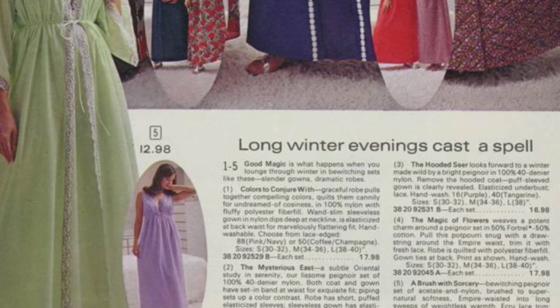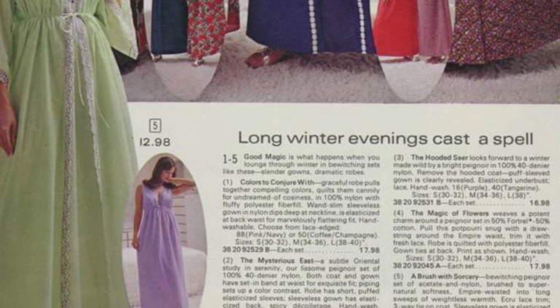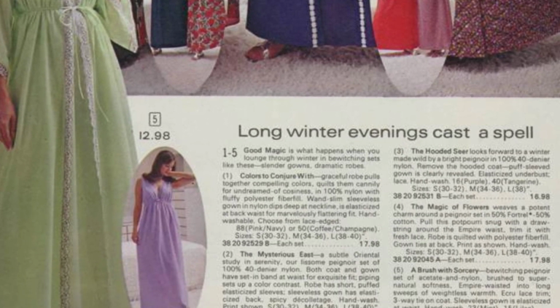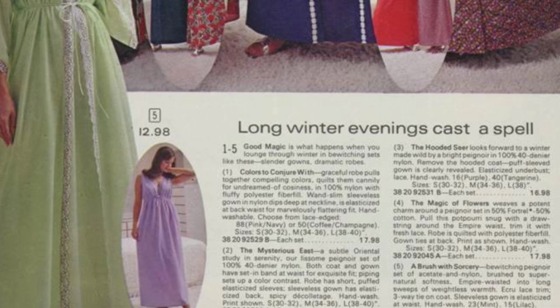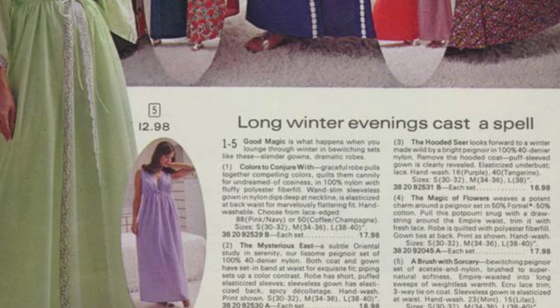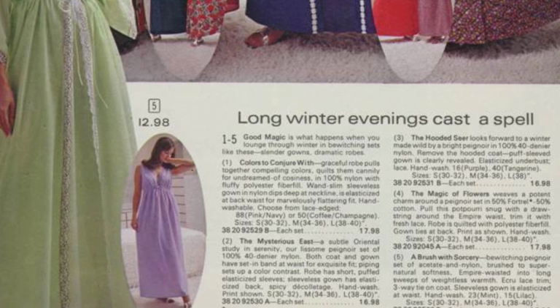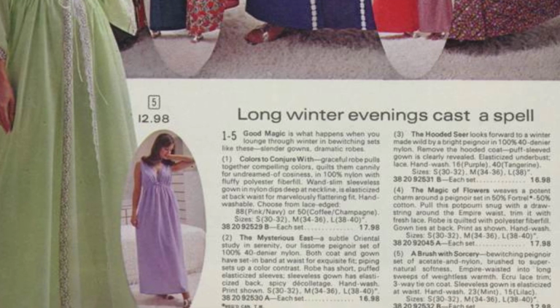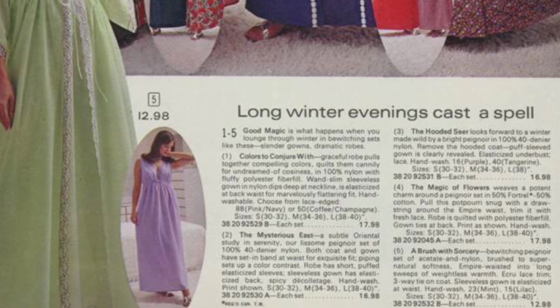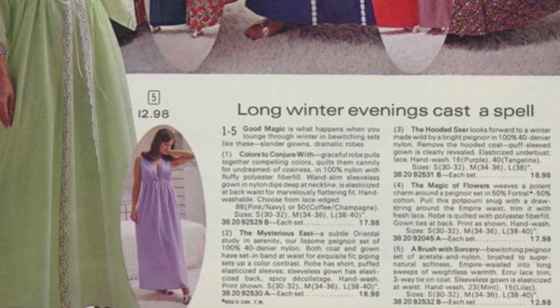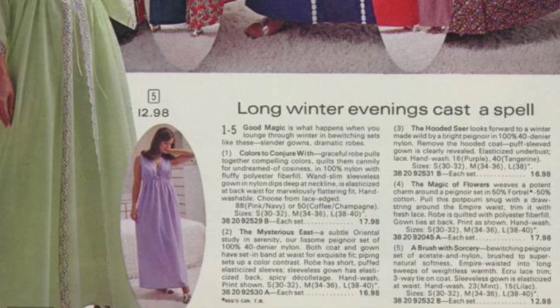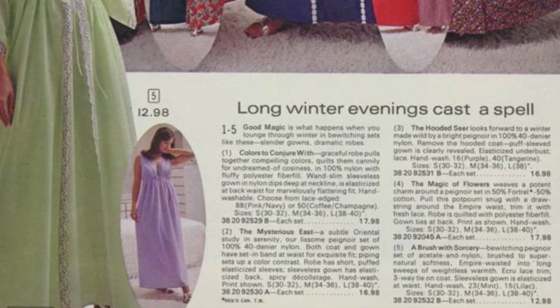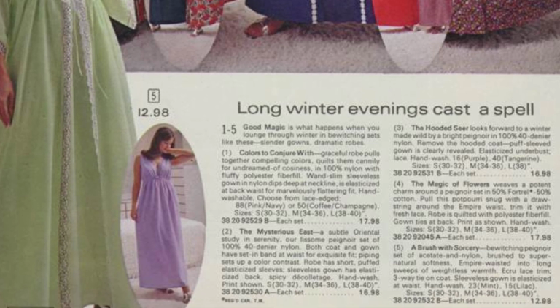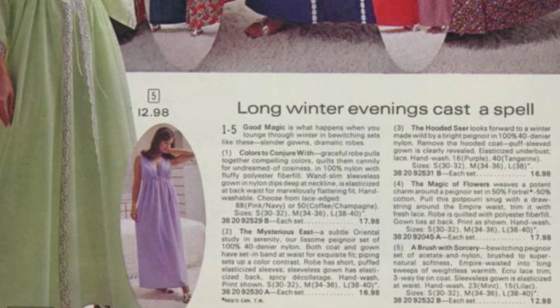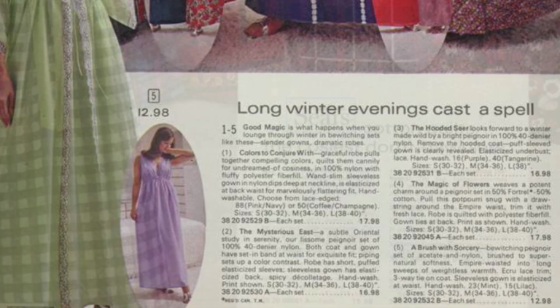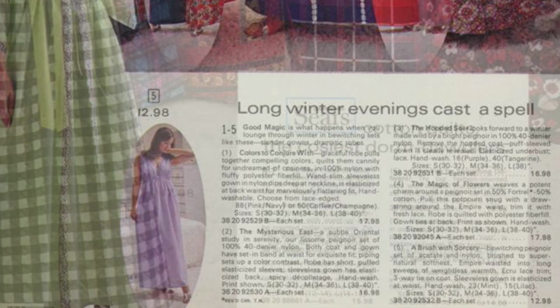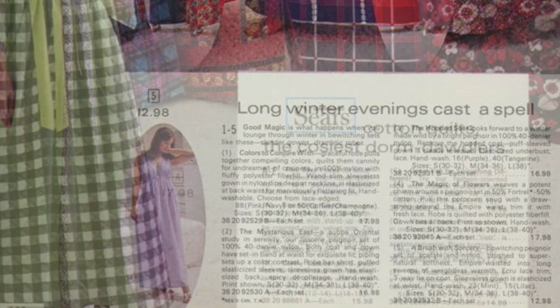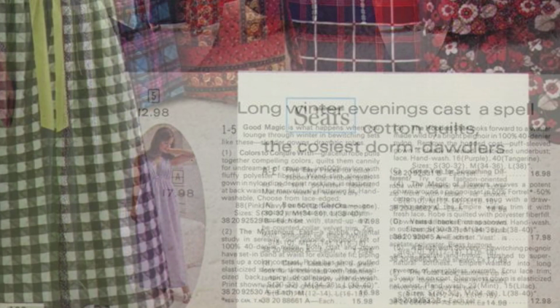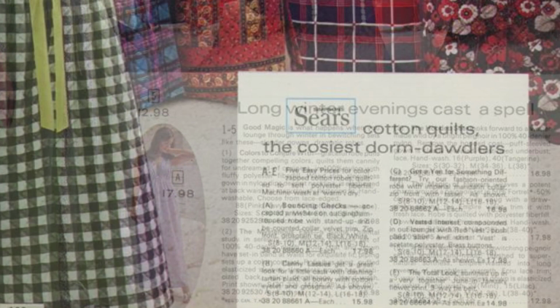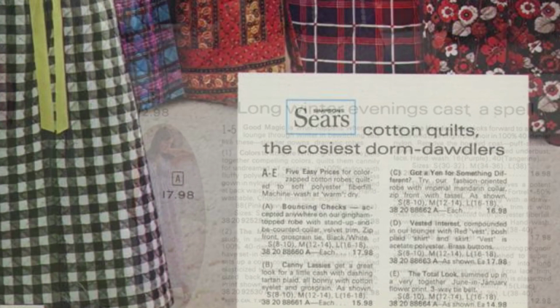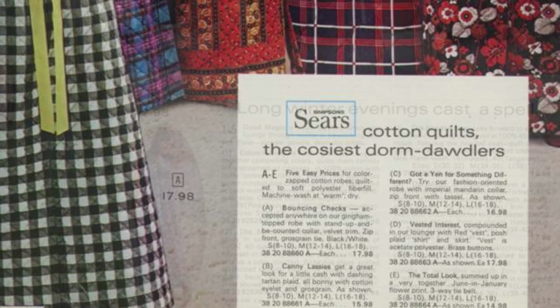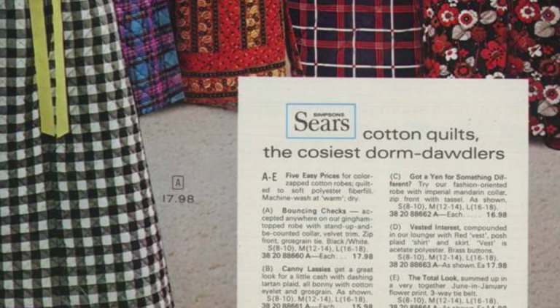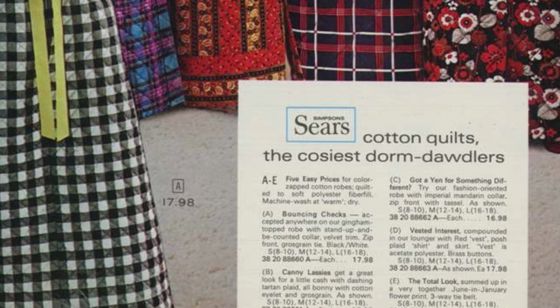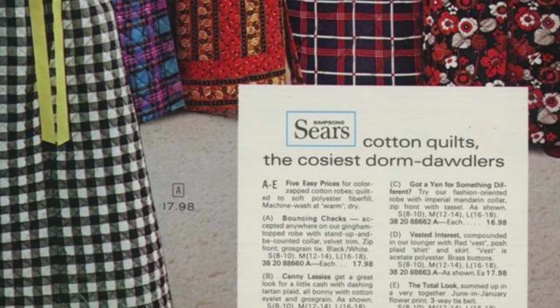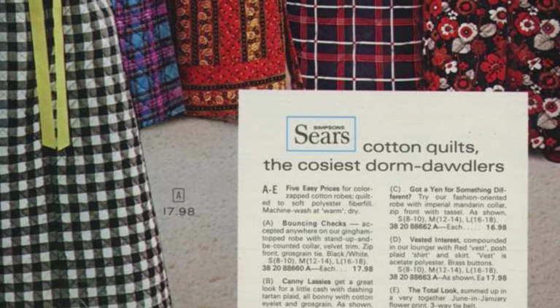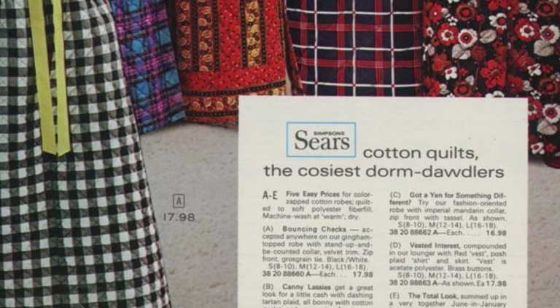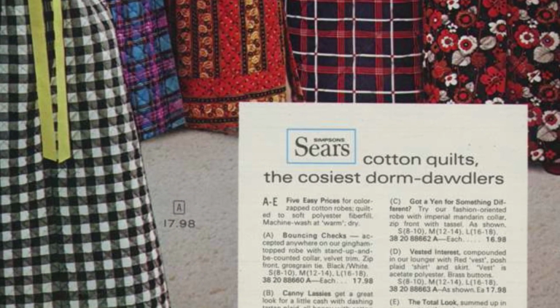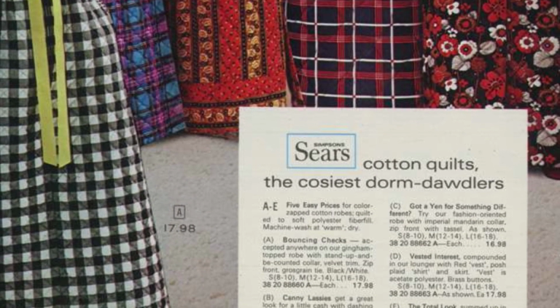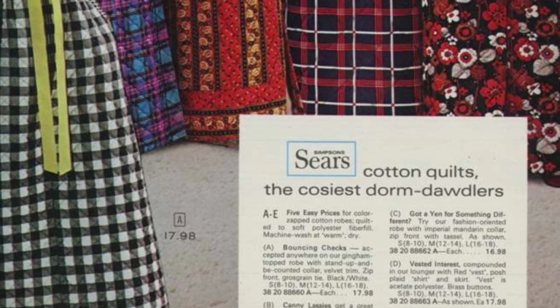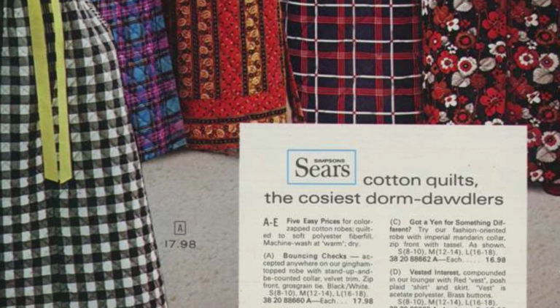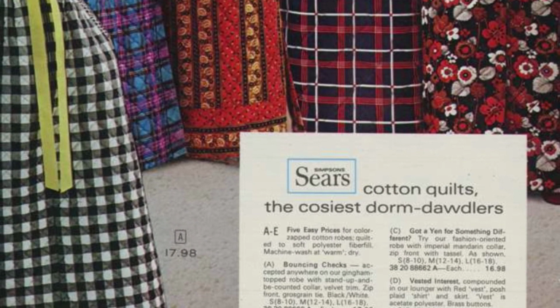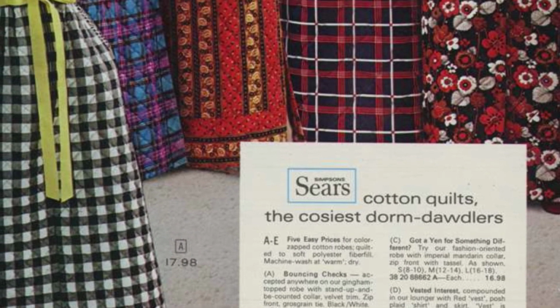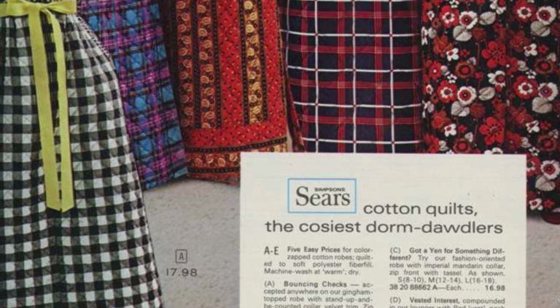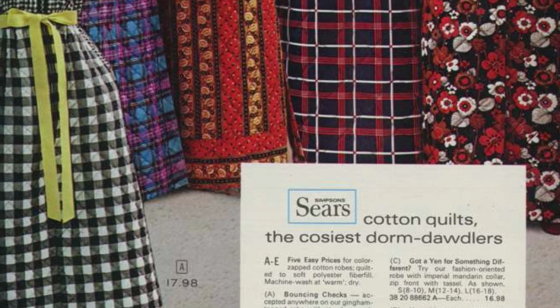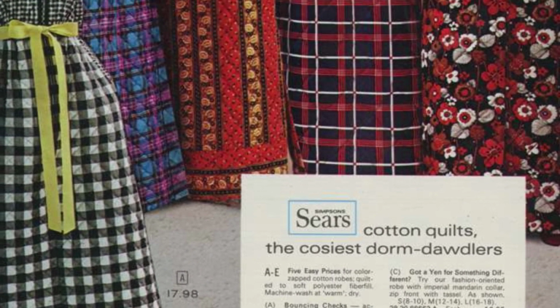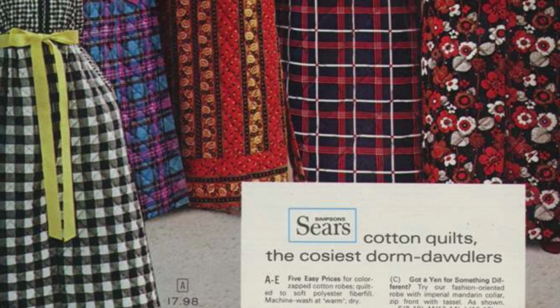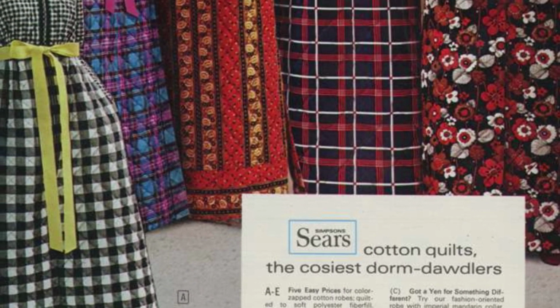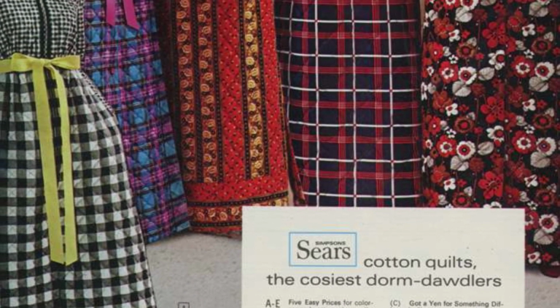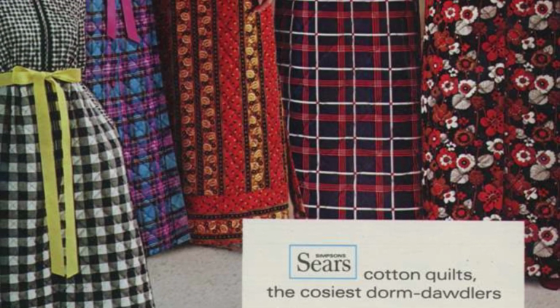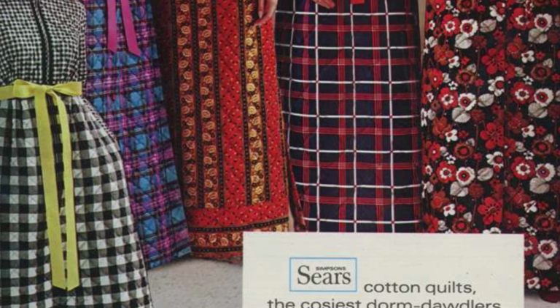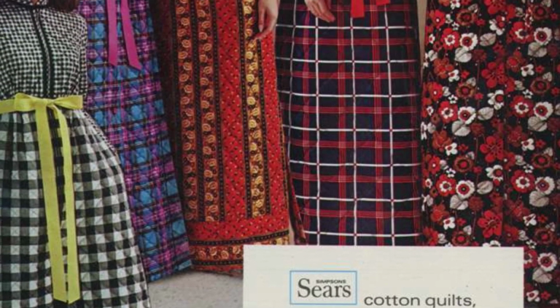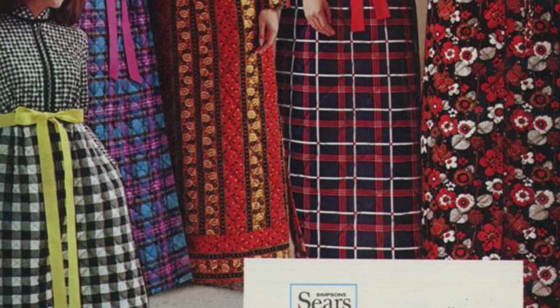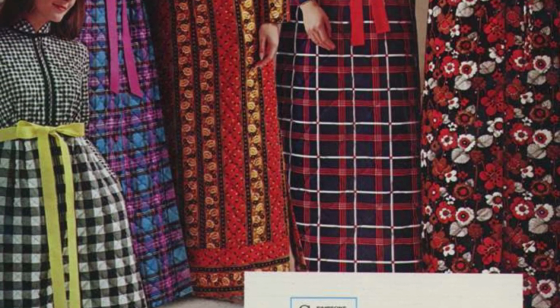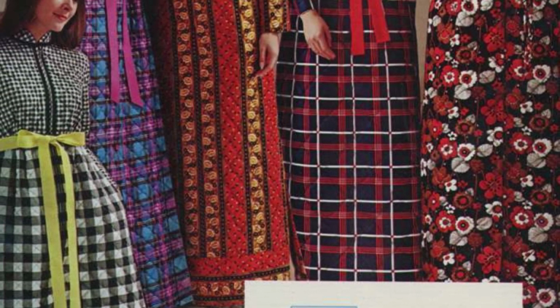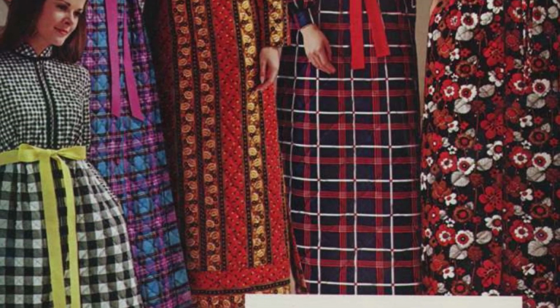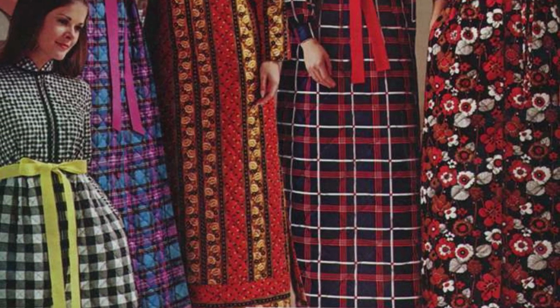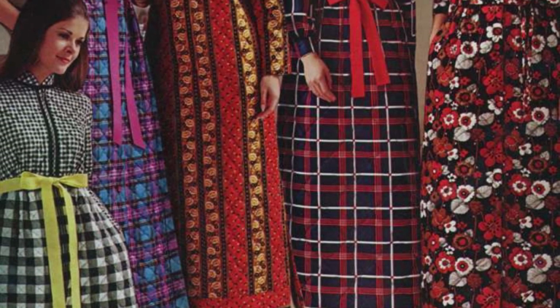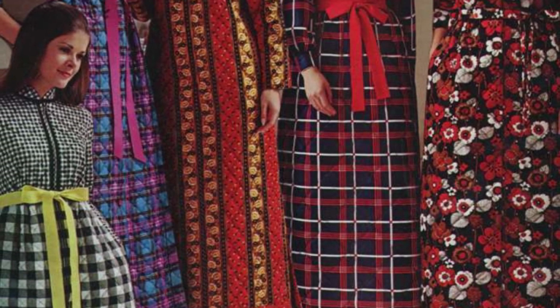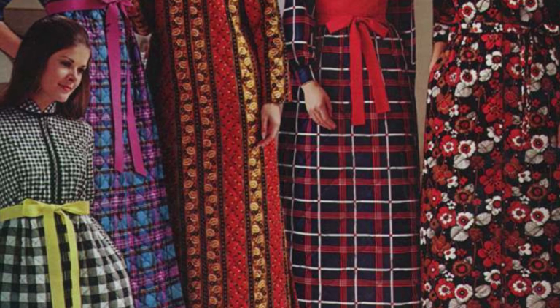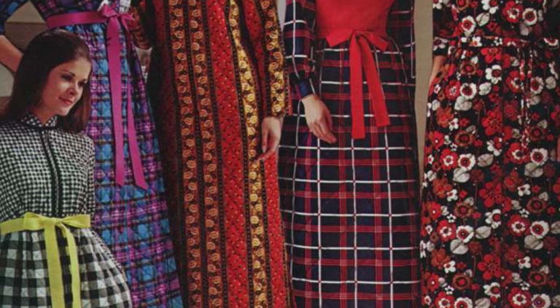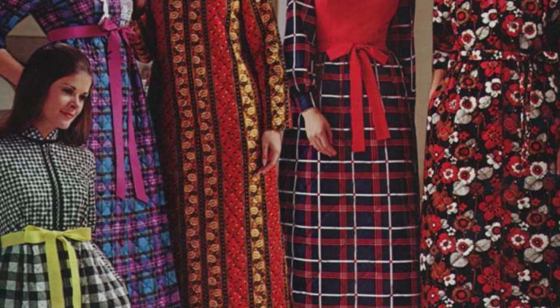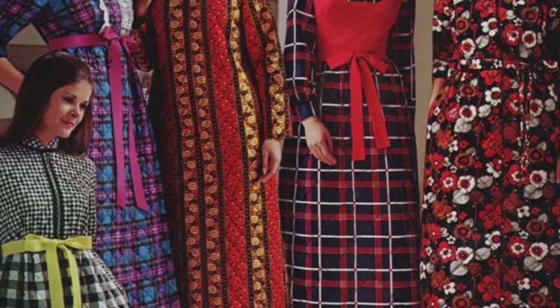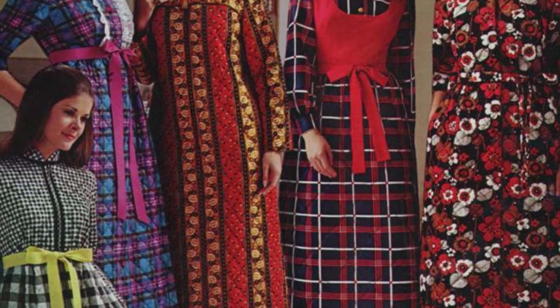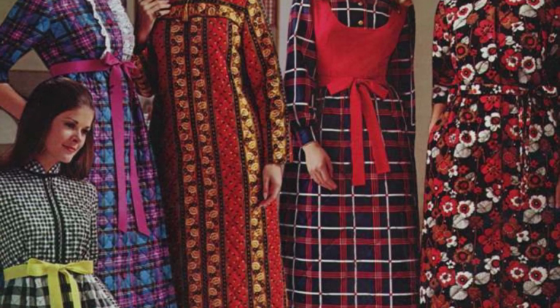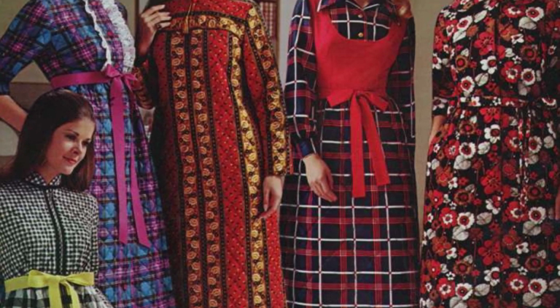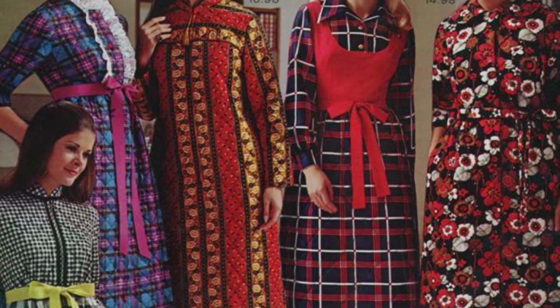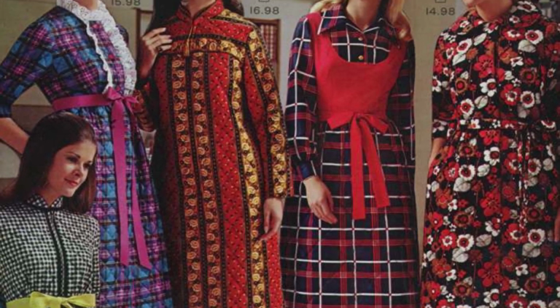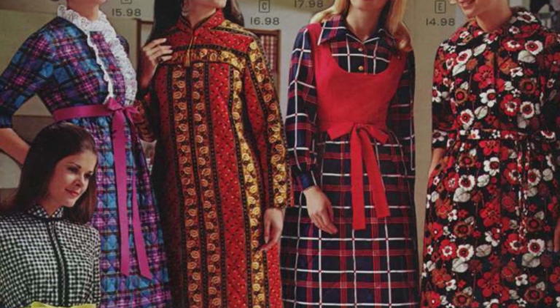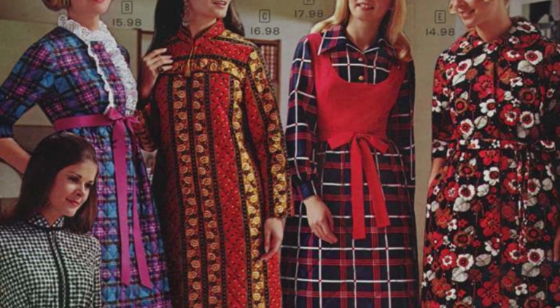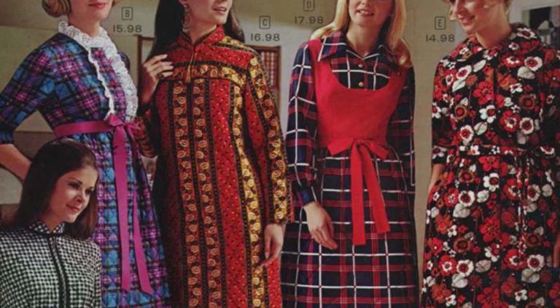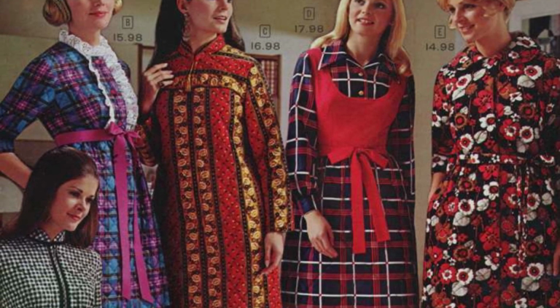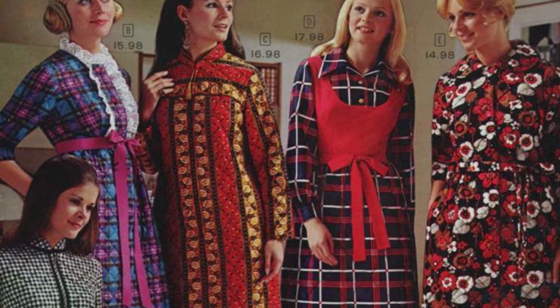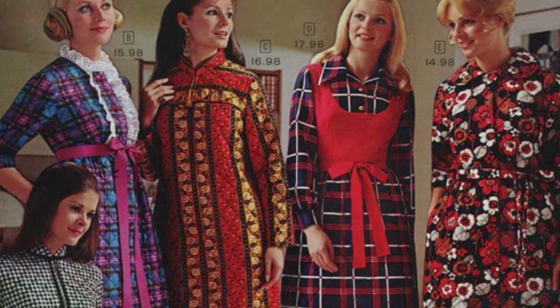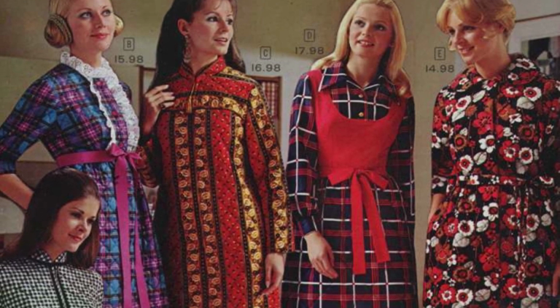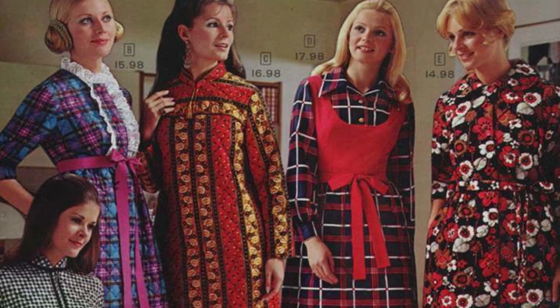Women's slacks were also making a bold statement, with the women's liberation movement making pants an acceptable choice for women in public.